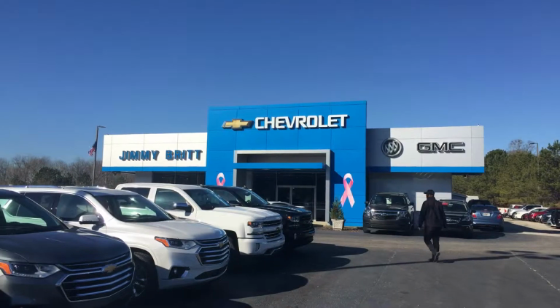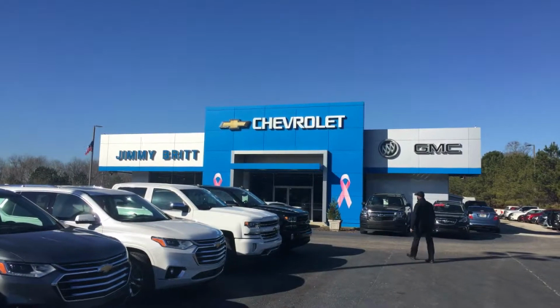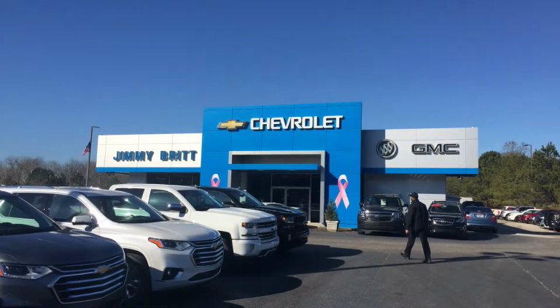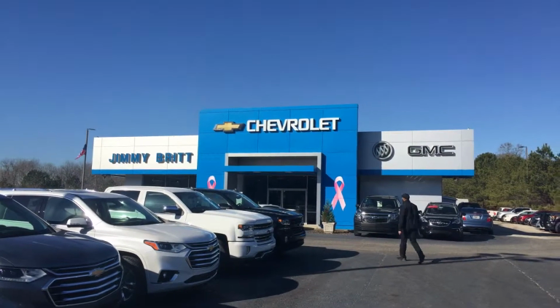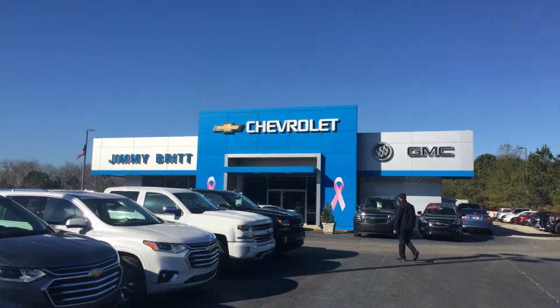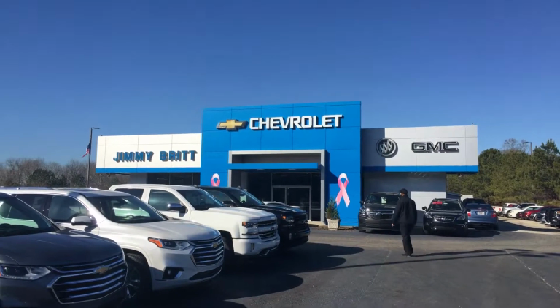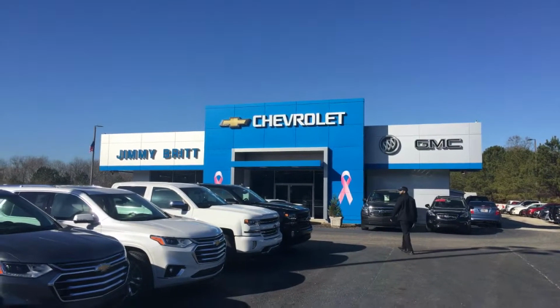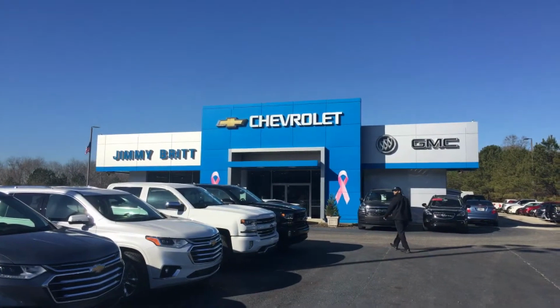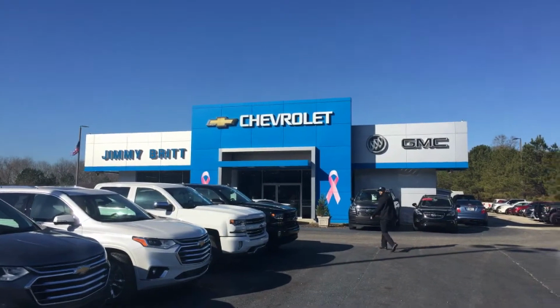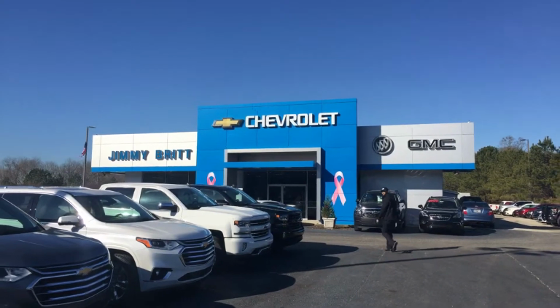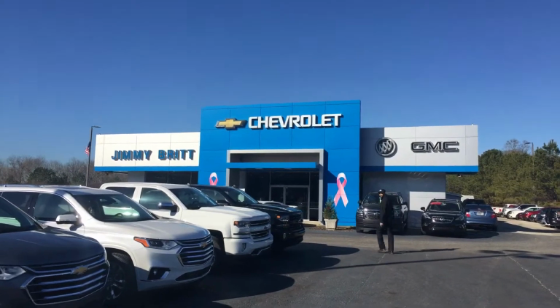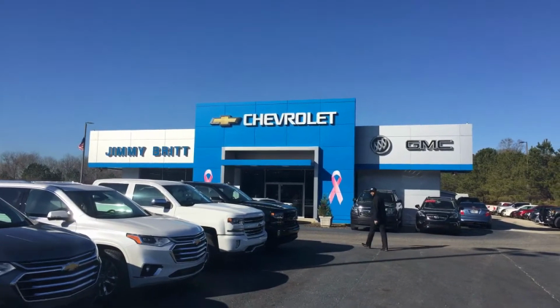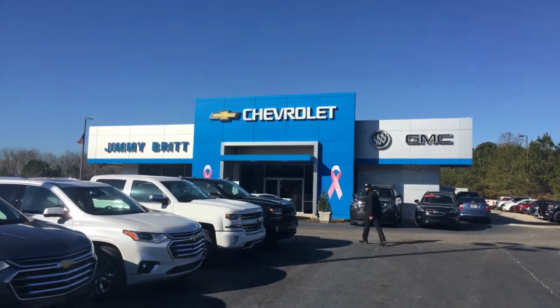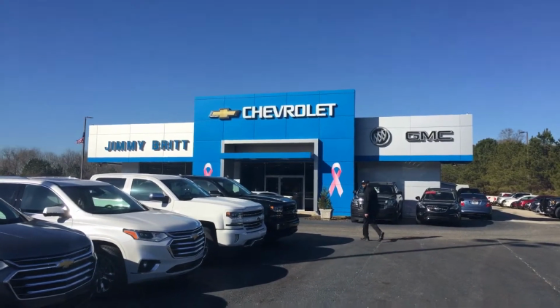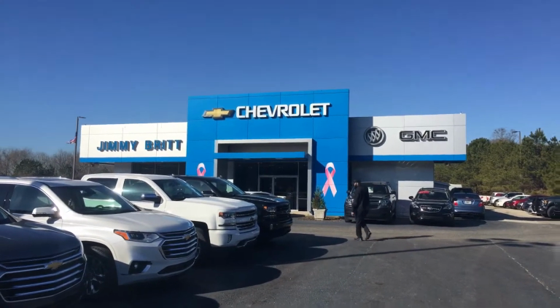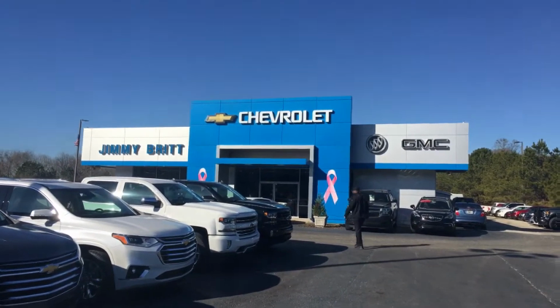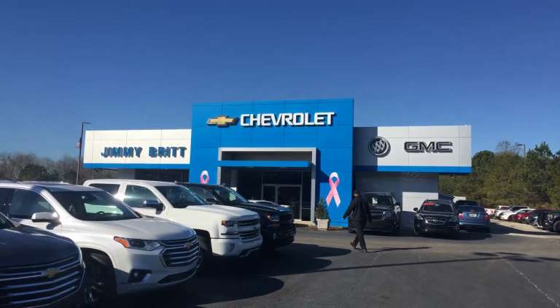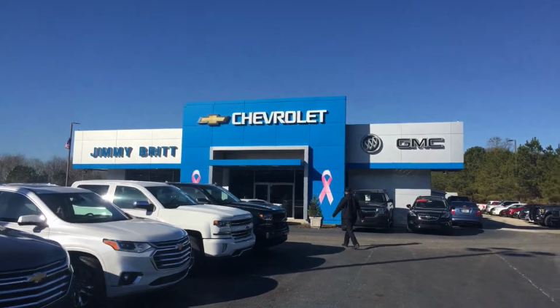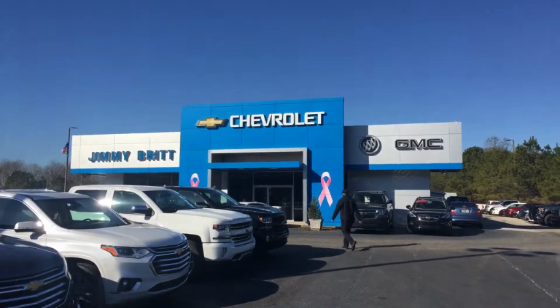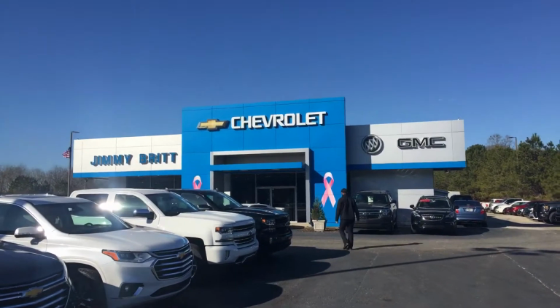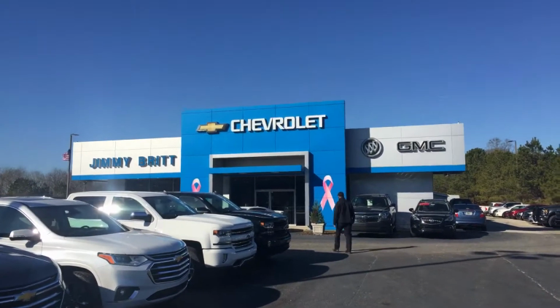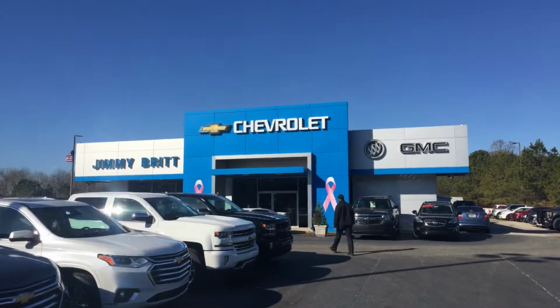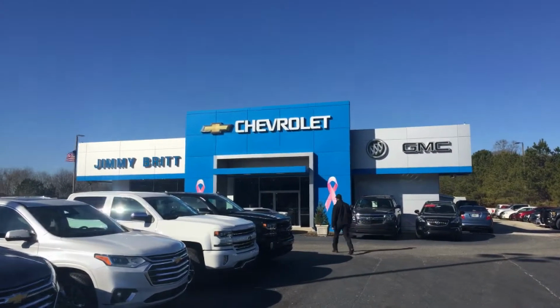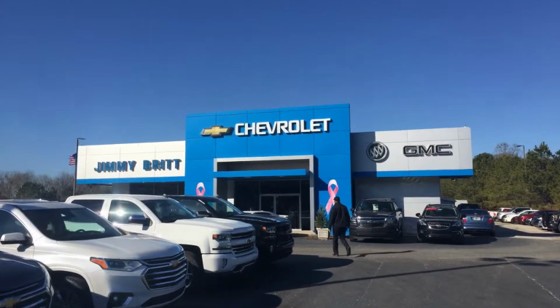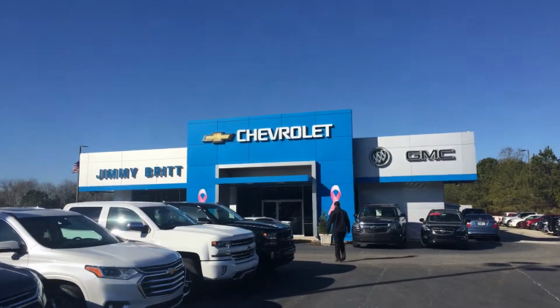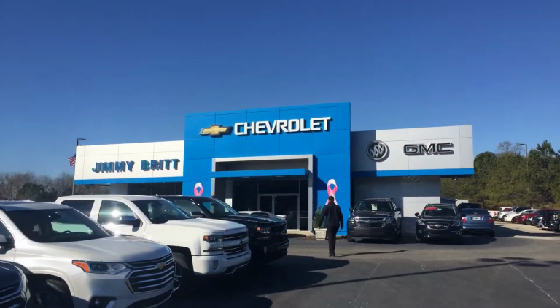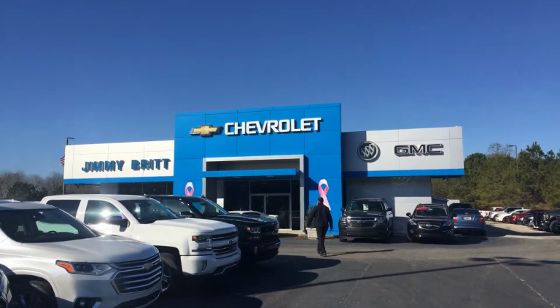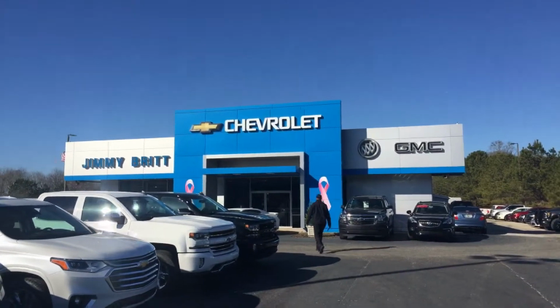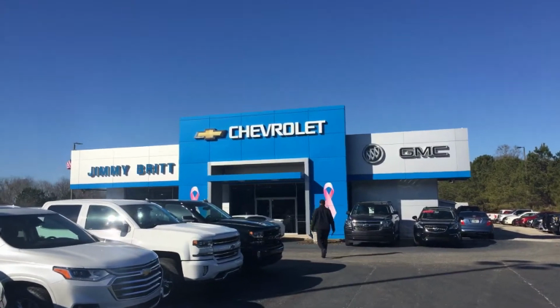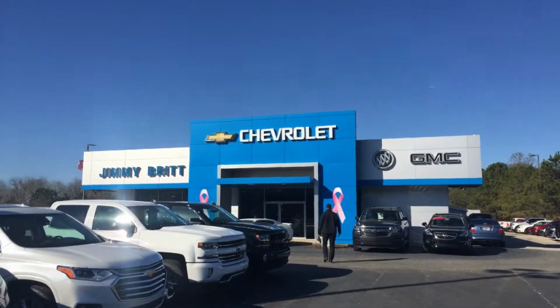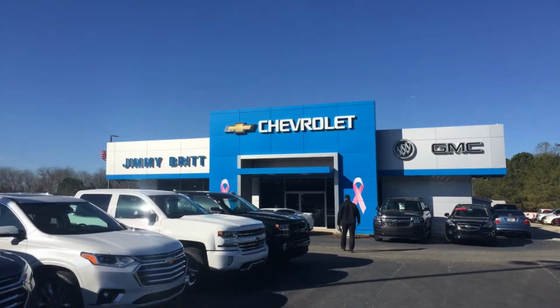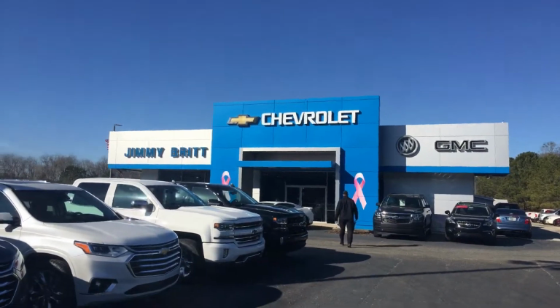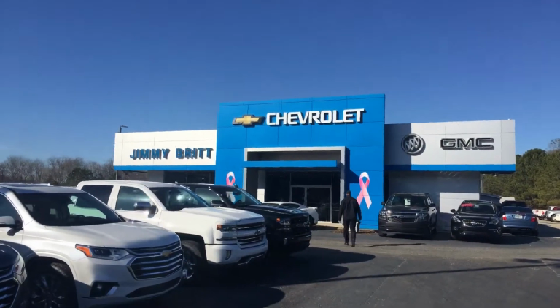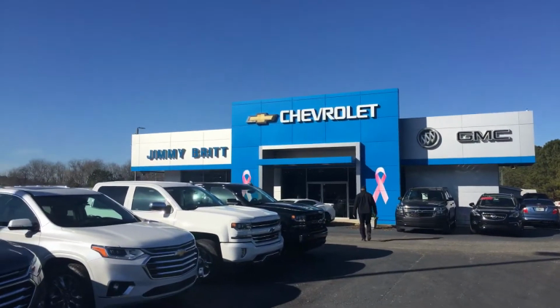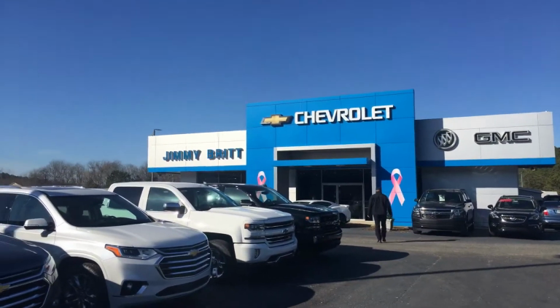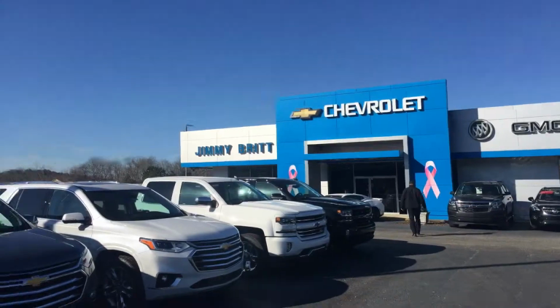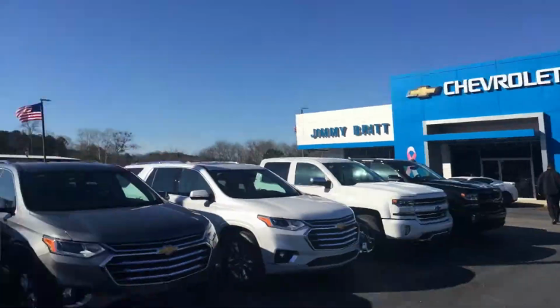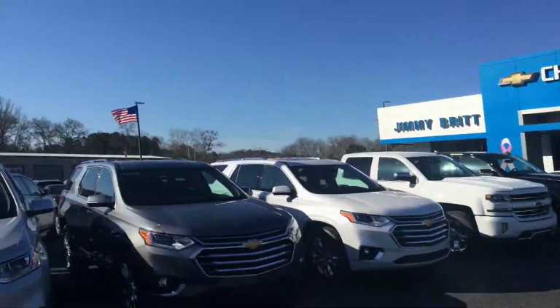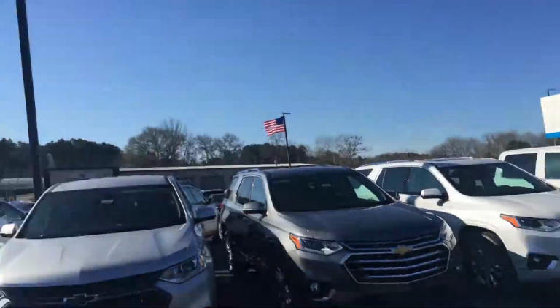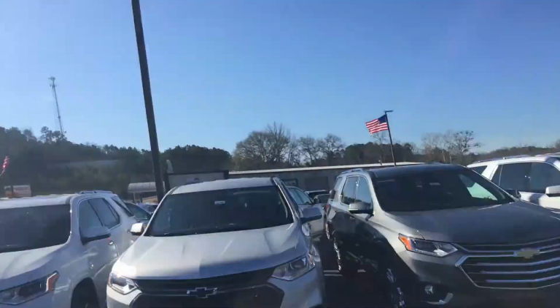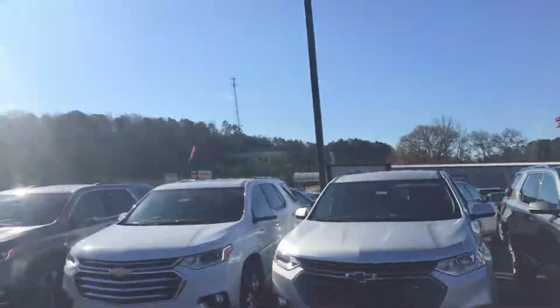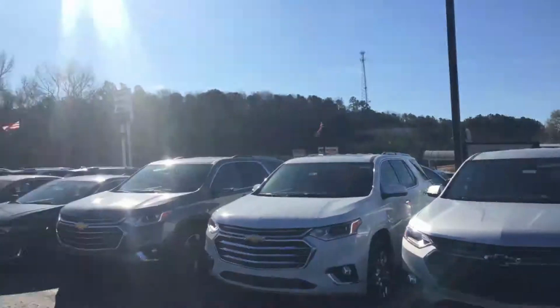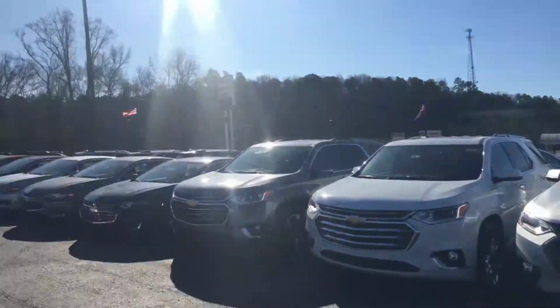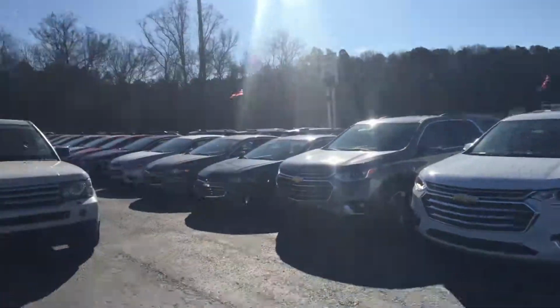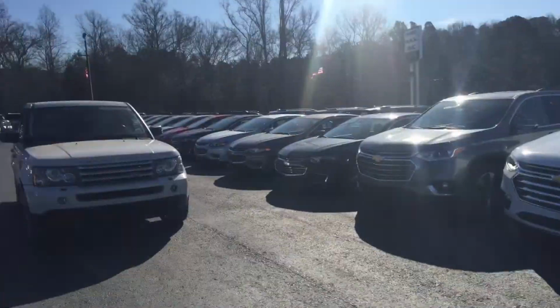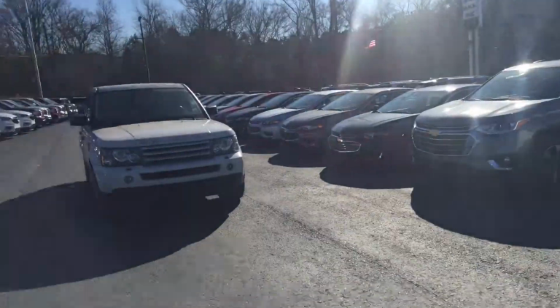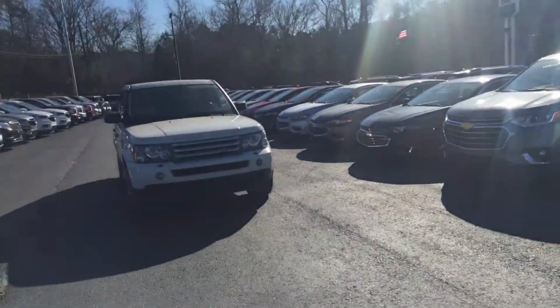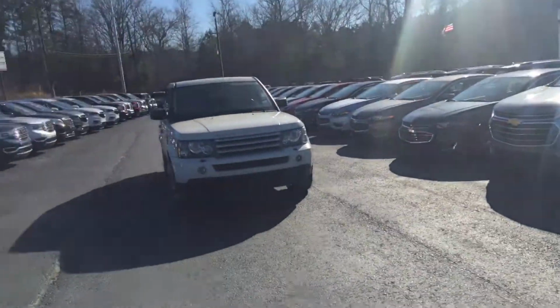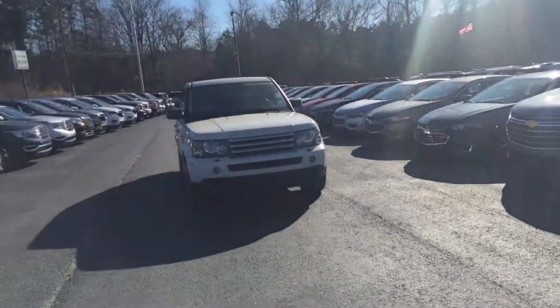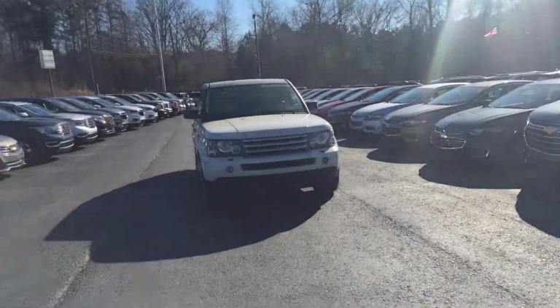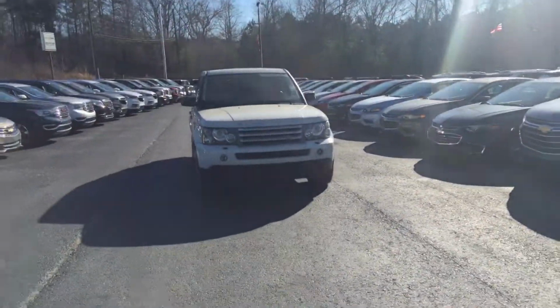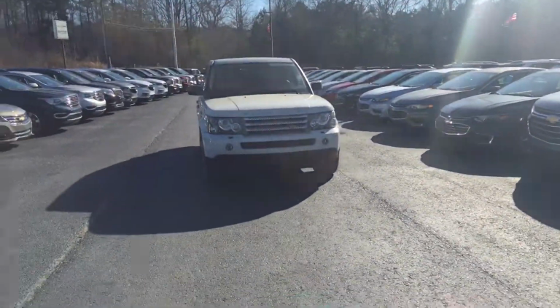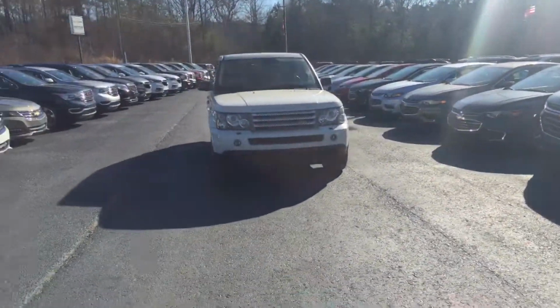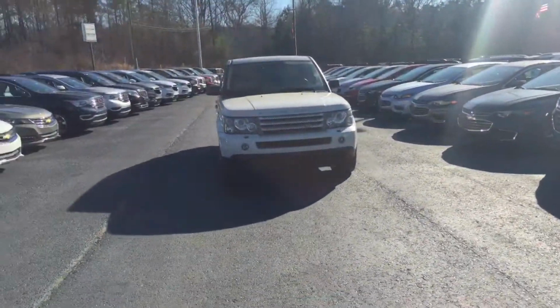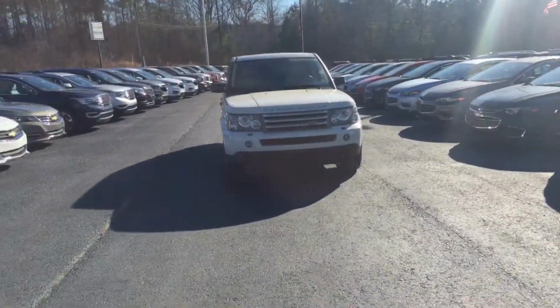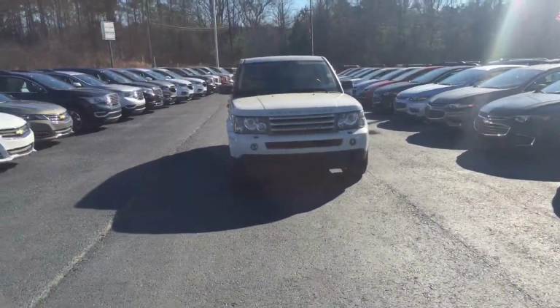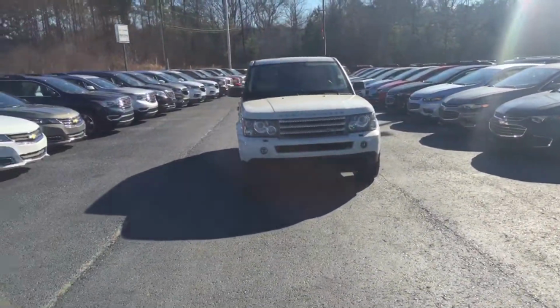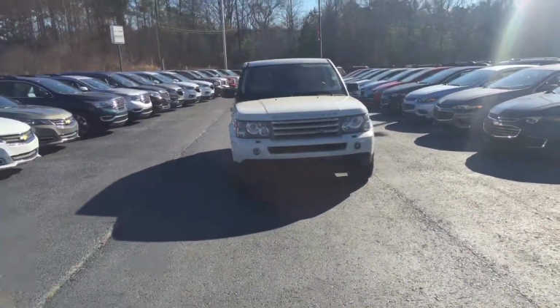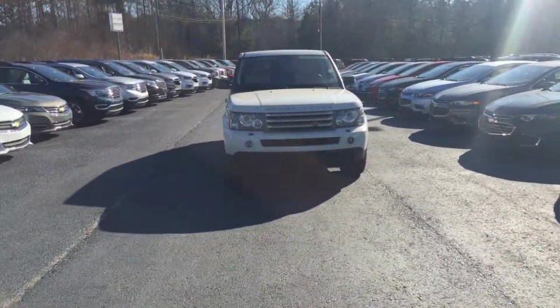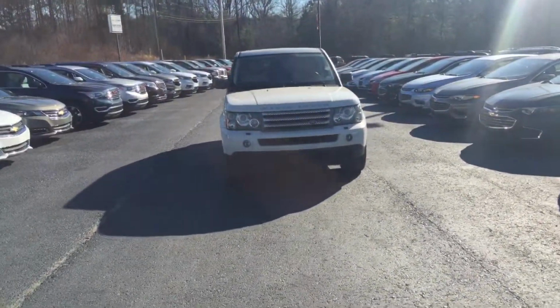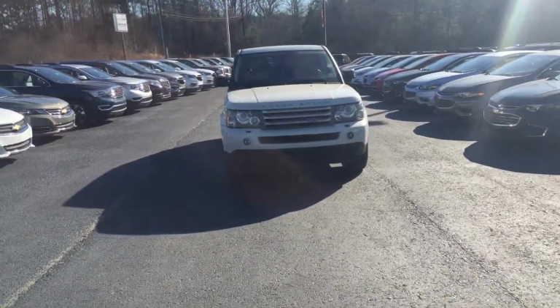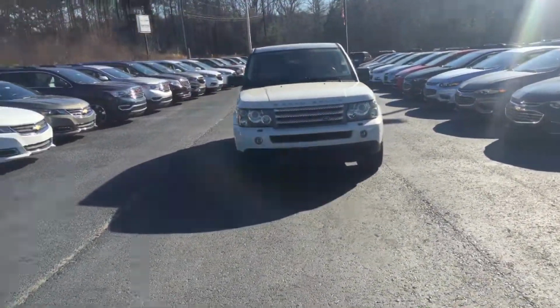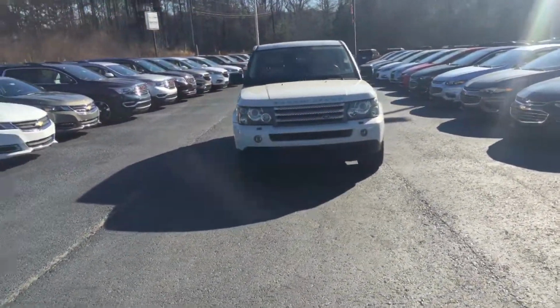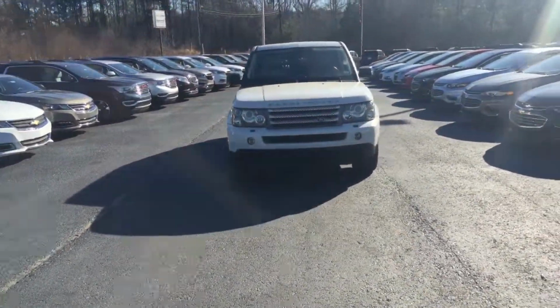Hey Pamela, this is Brad here at Jimmy Britt Chevrolet in Greensboro, Georgia. I just want to introduce myself and make you a quick video of this 2008 Range Rover.